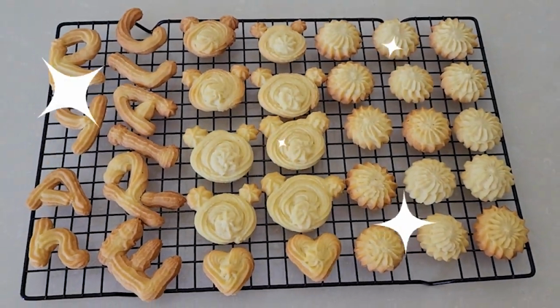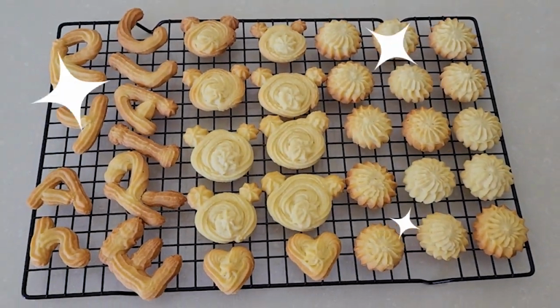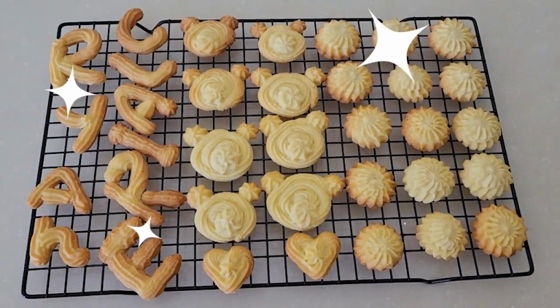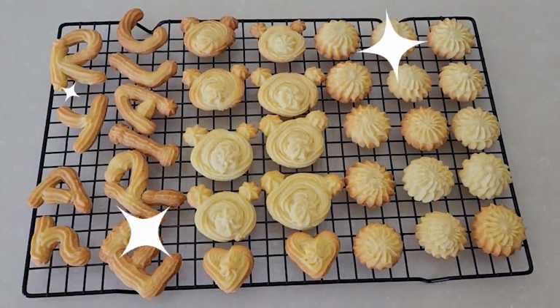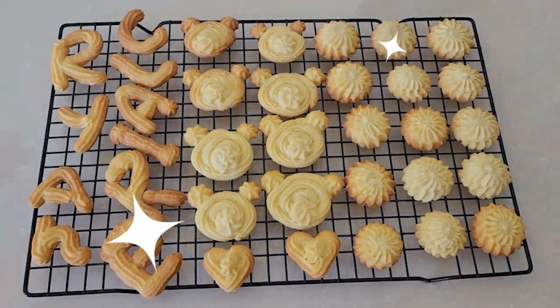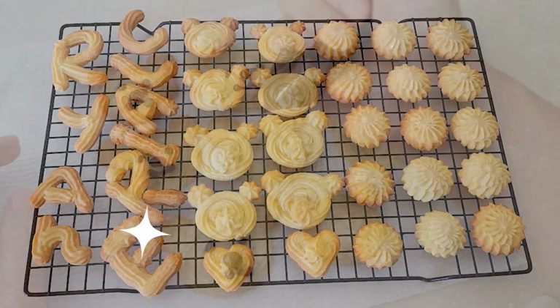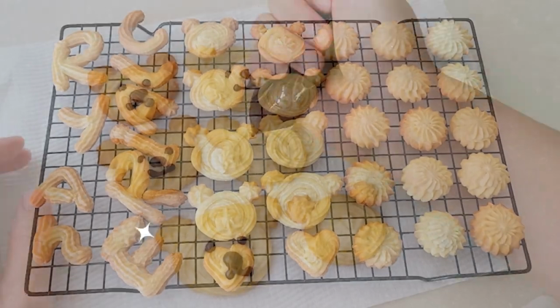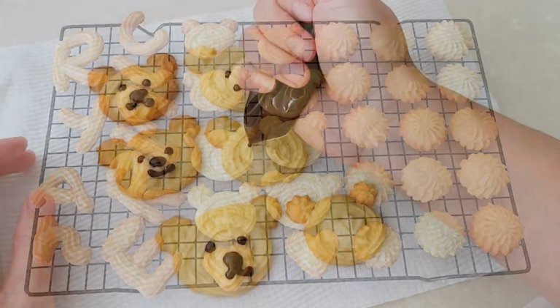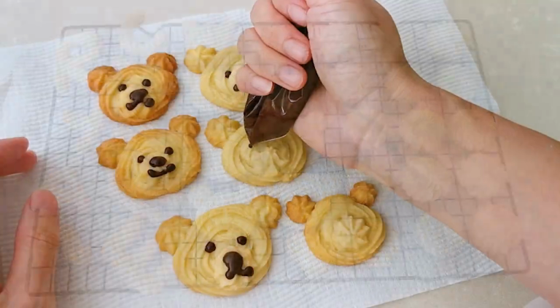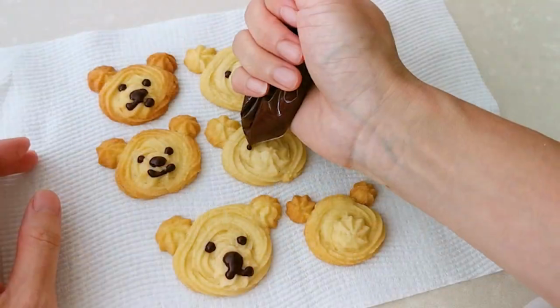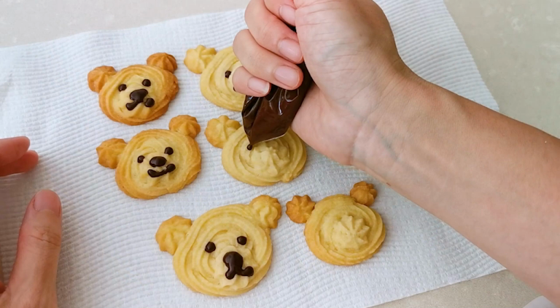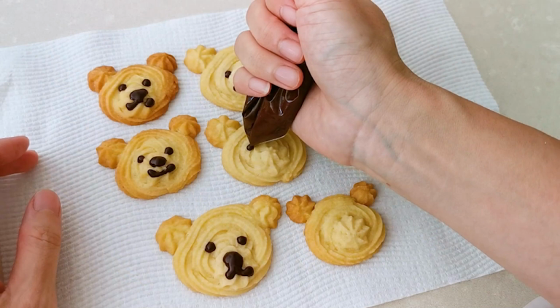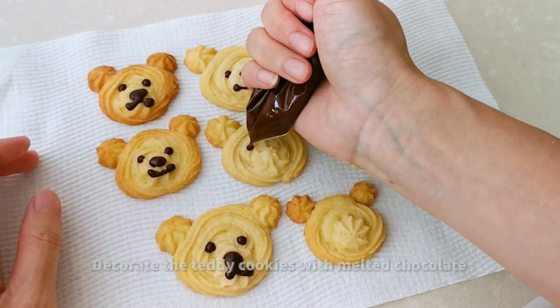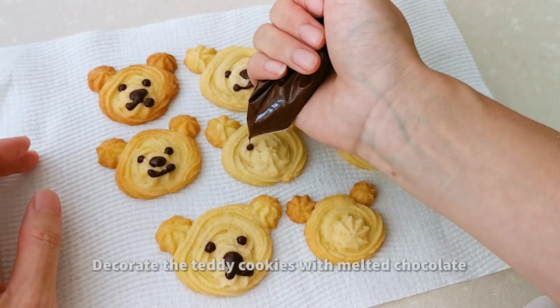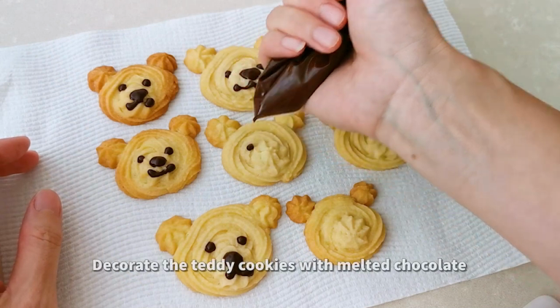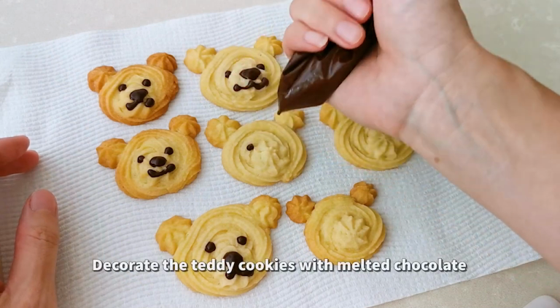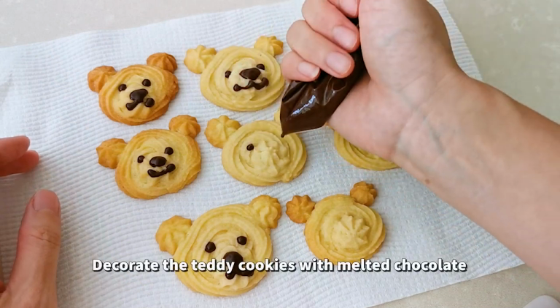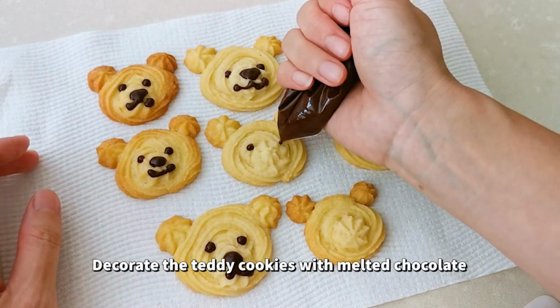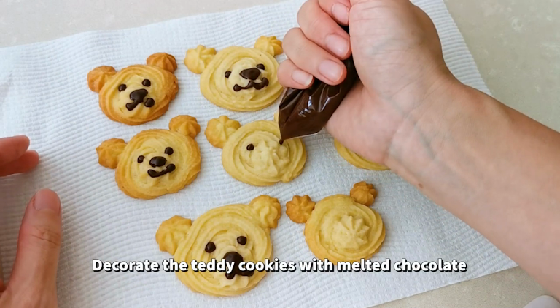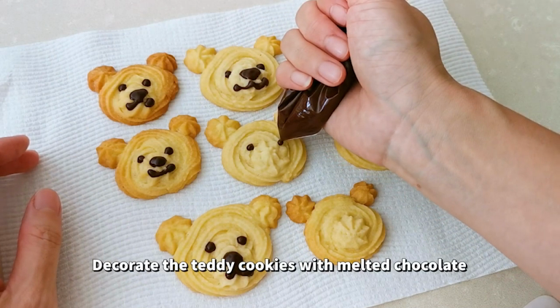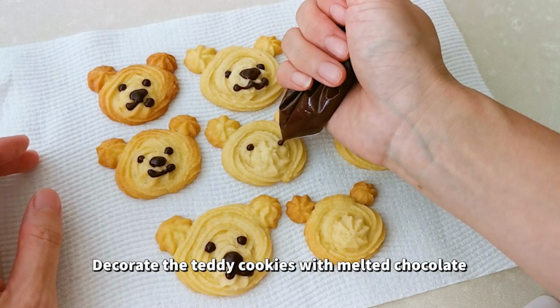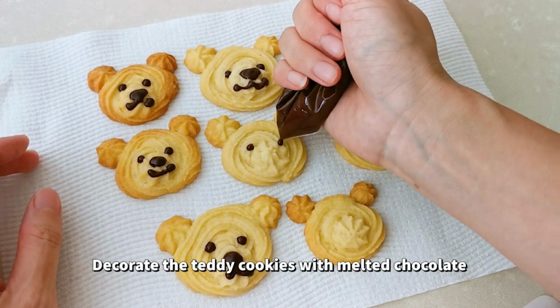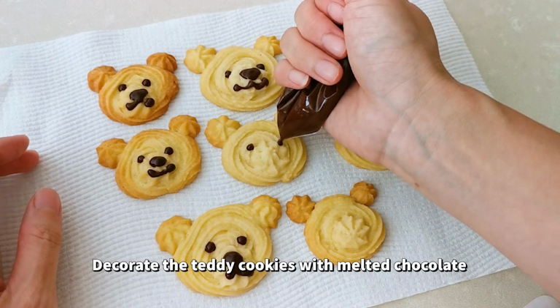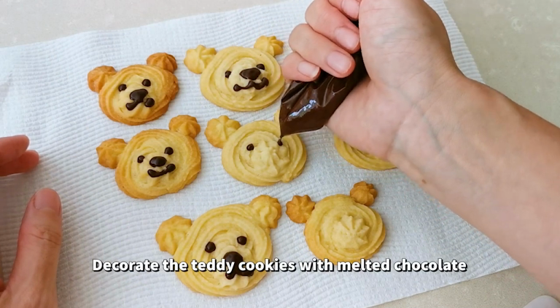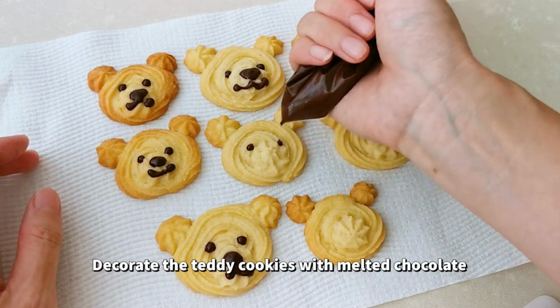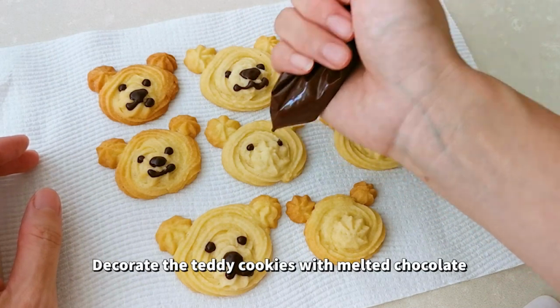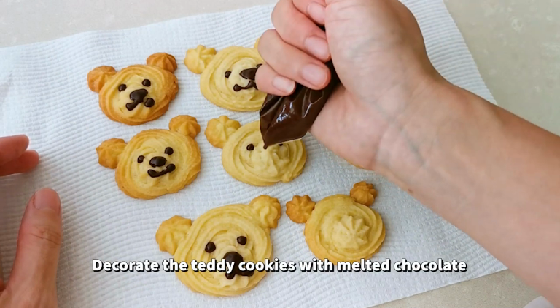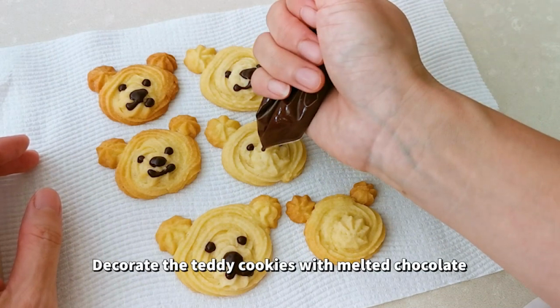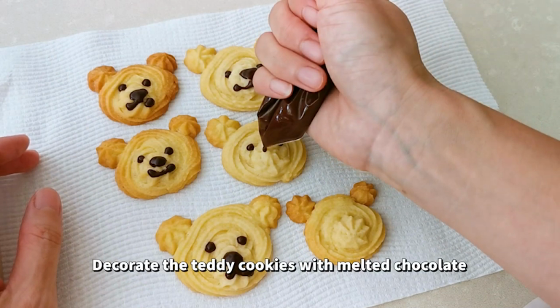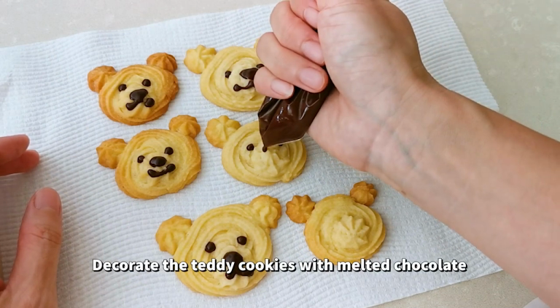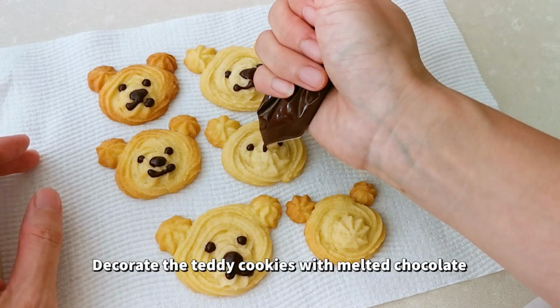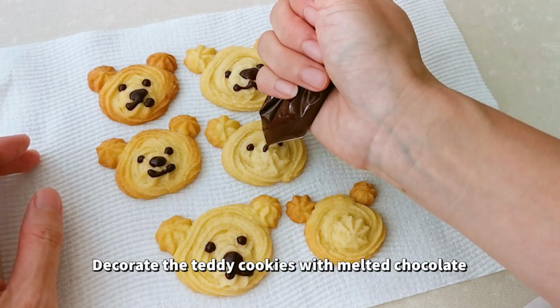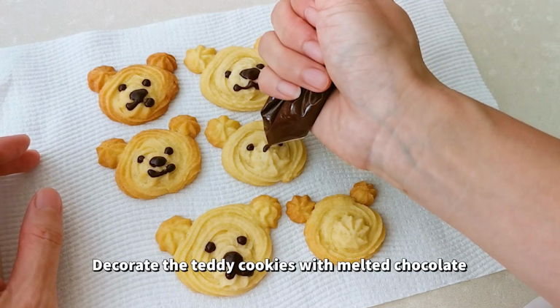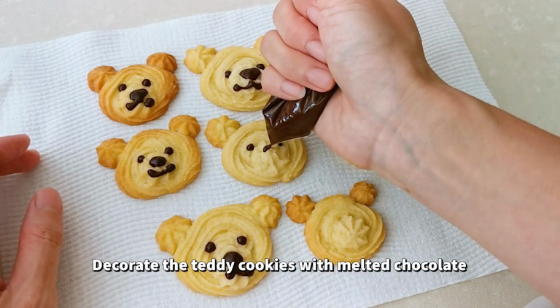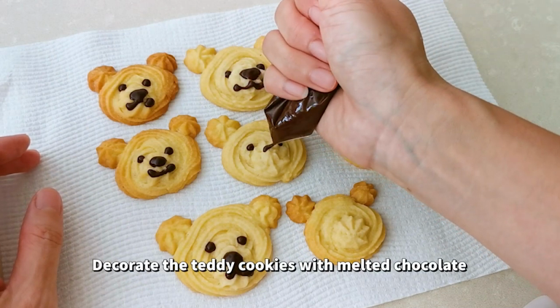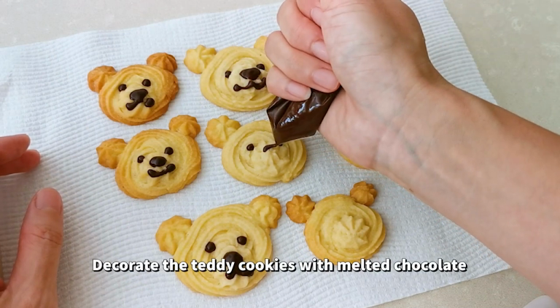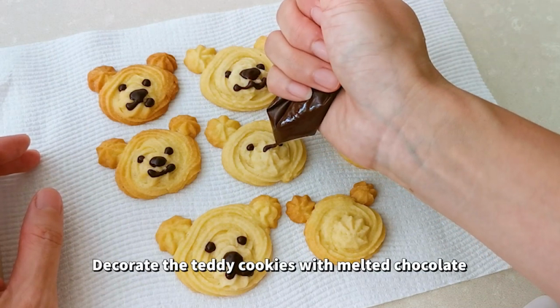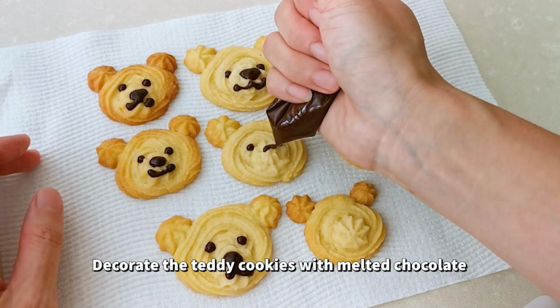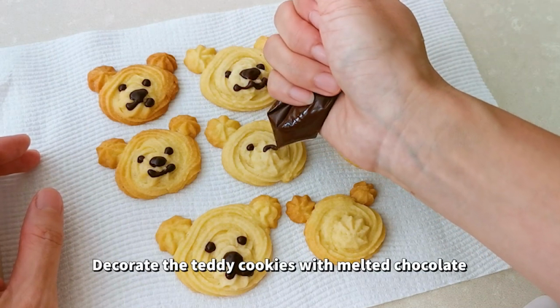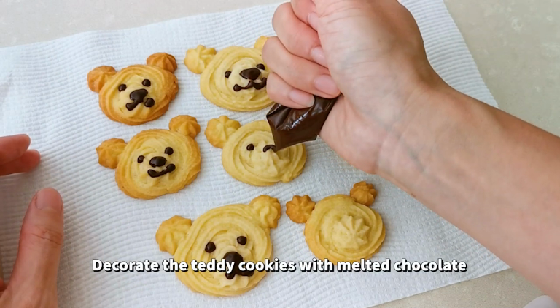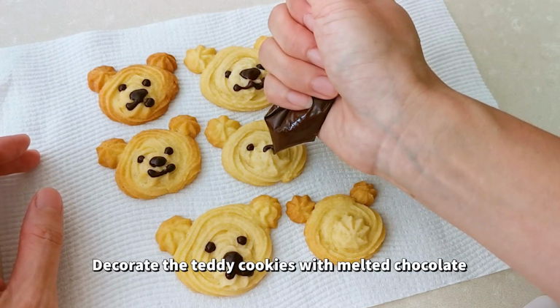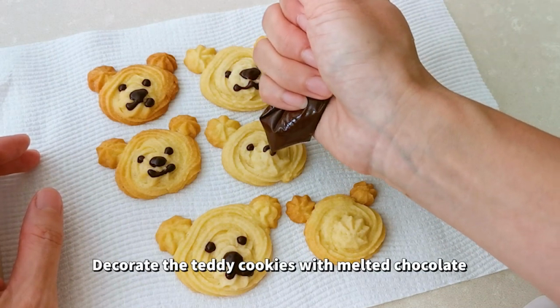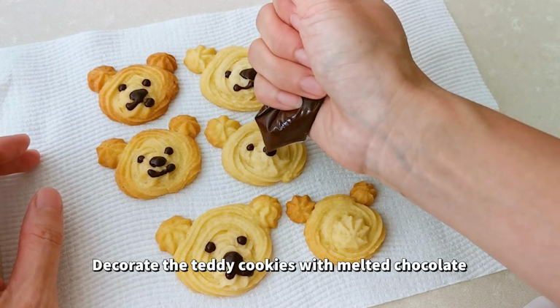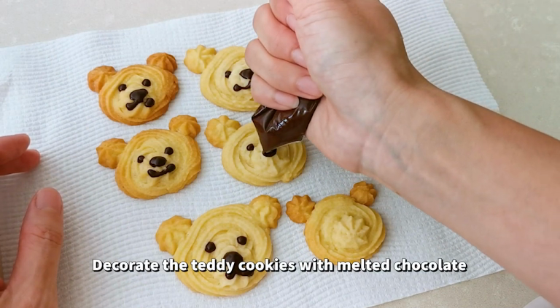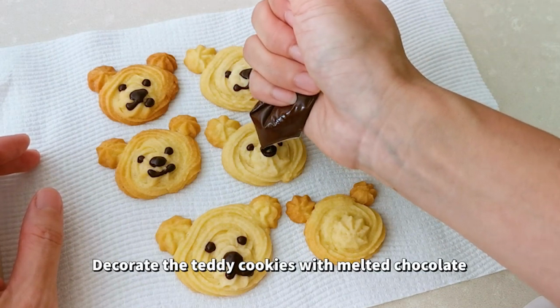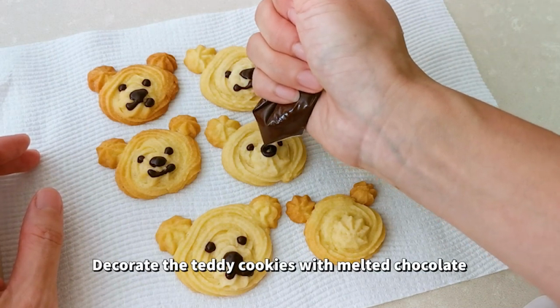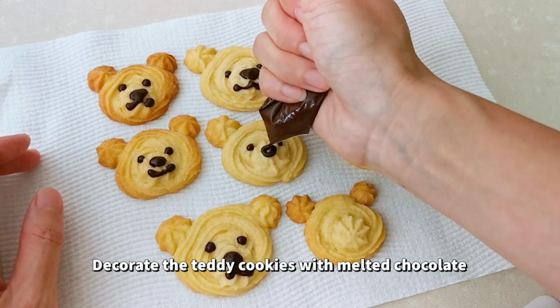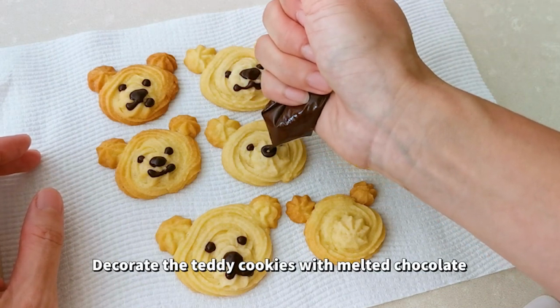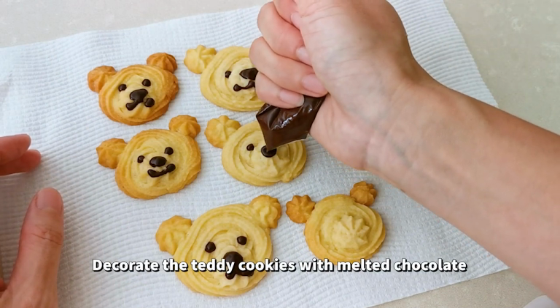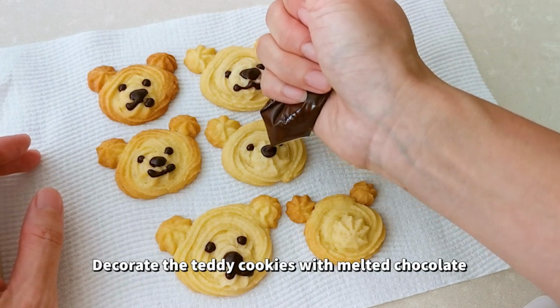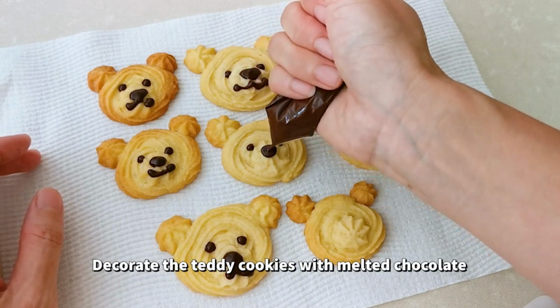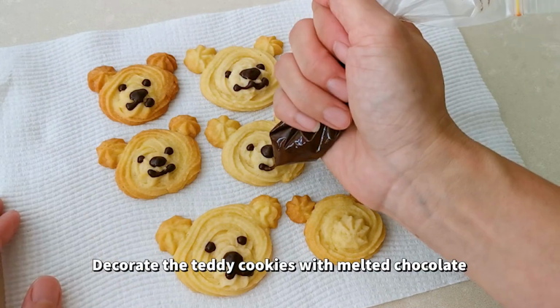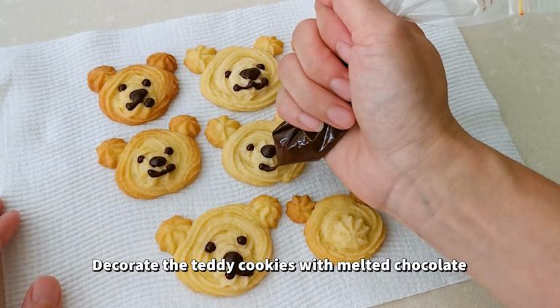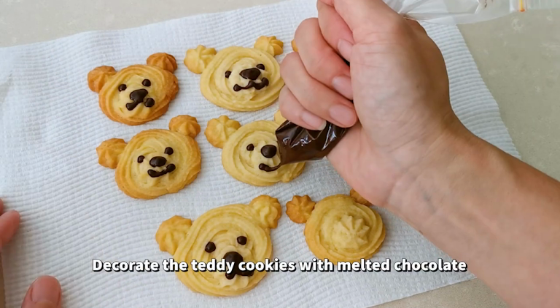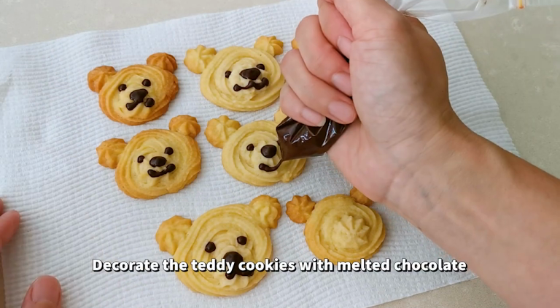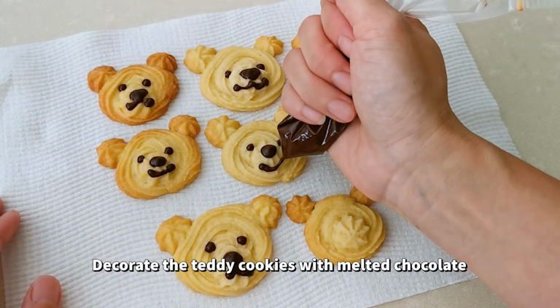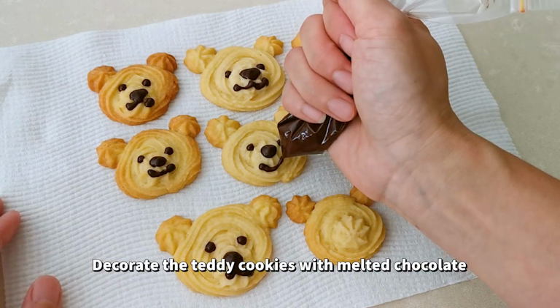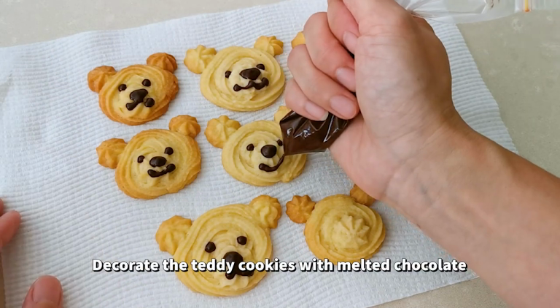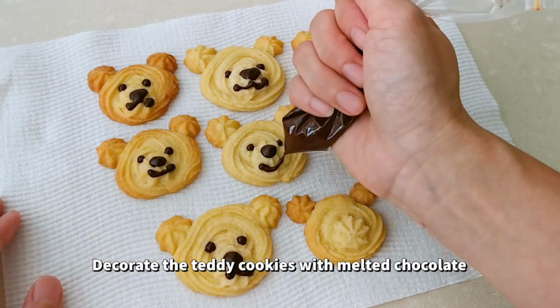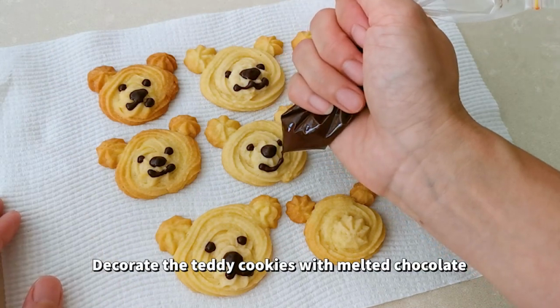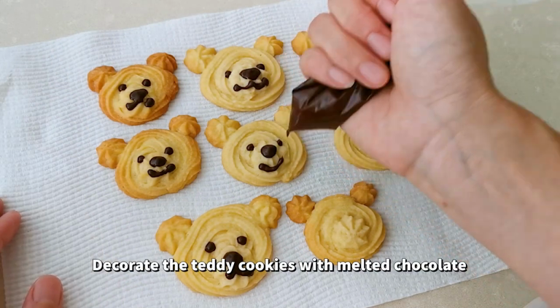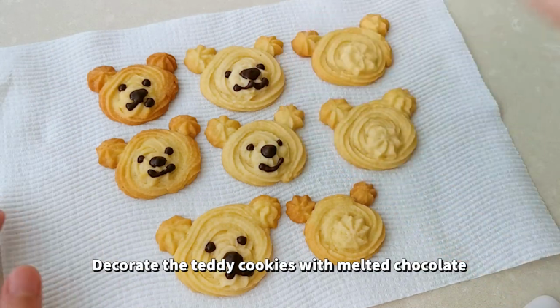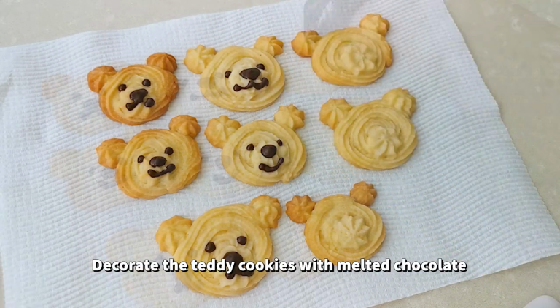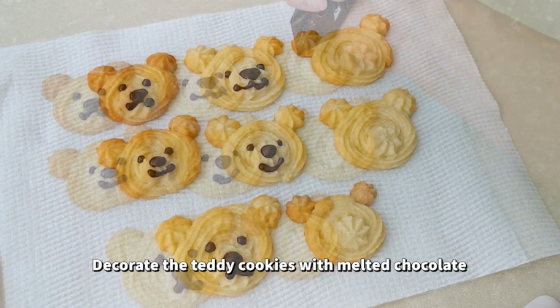When the cookies have cooled down completely, decorate the teddies with chocolate.